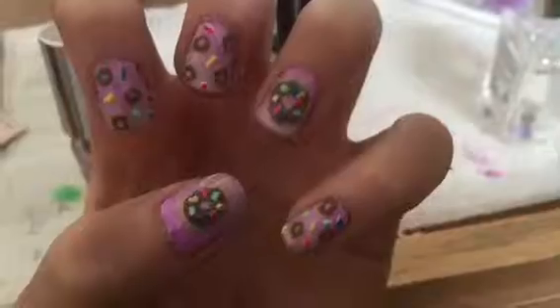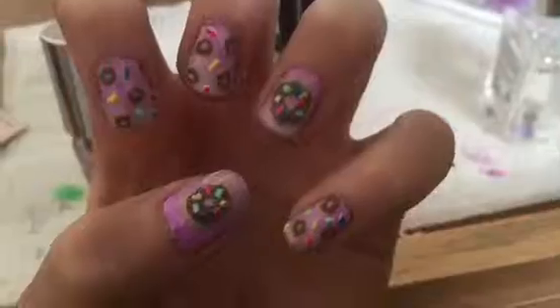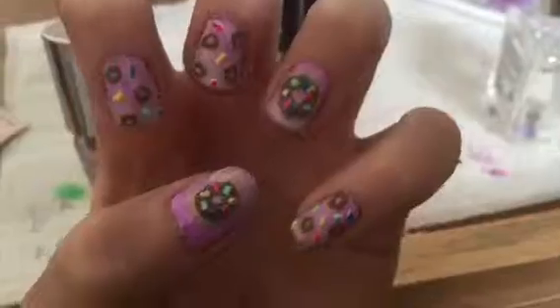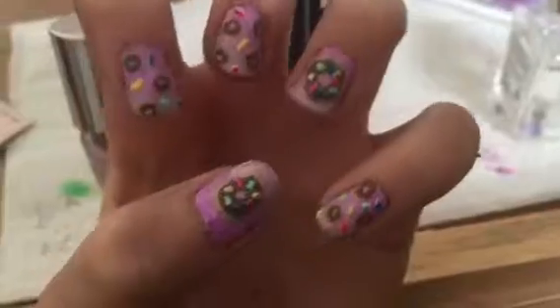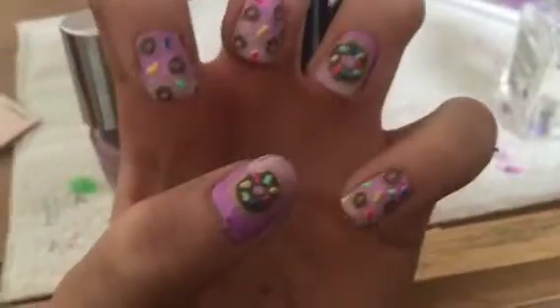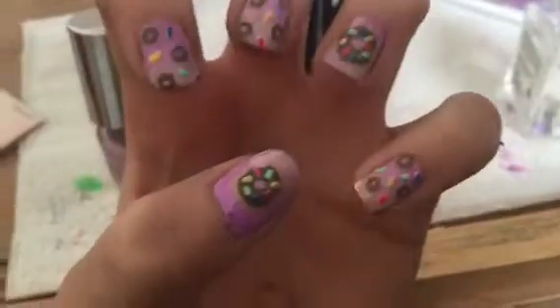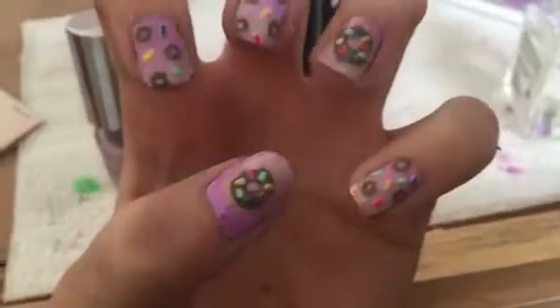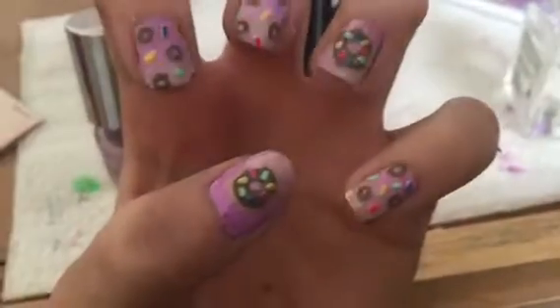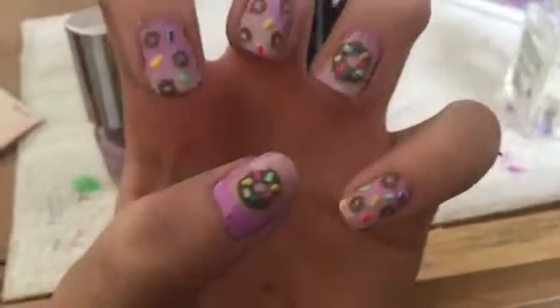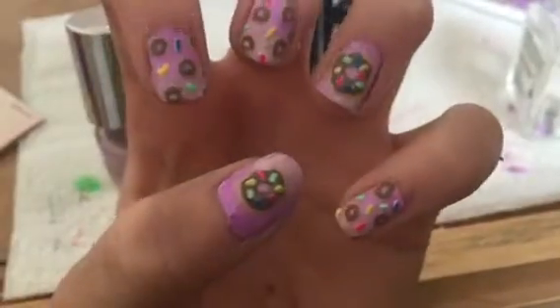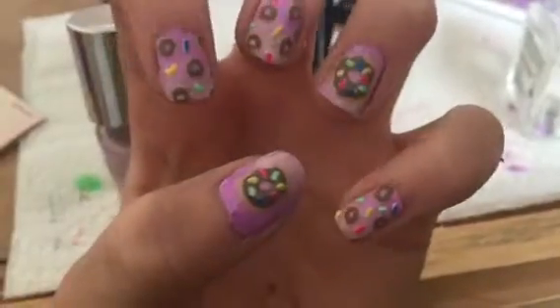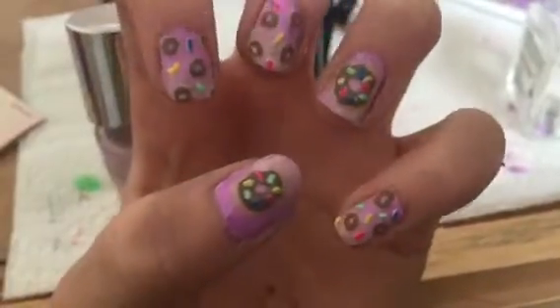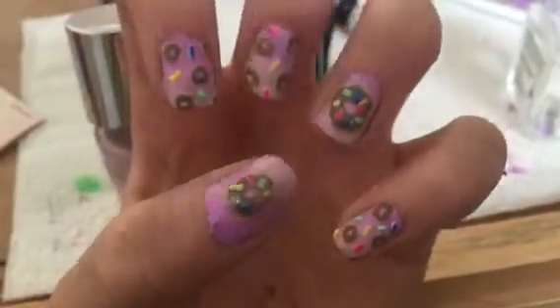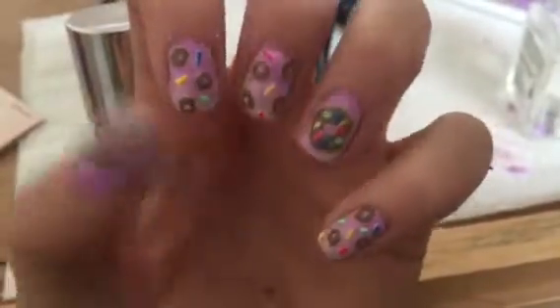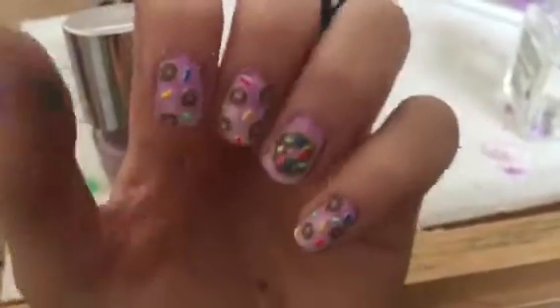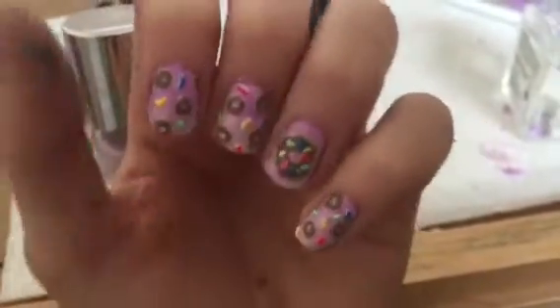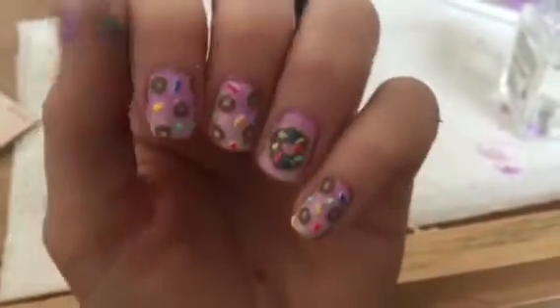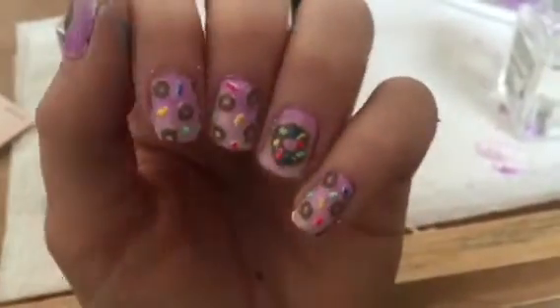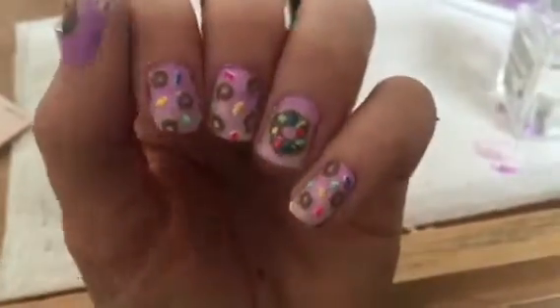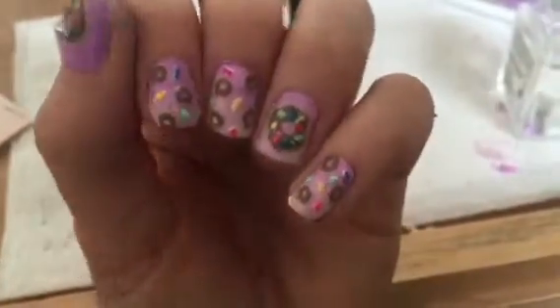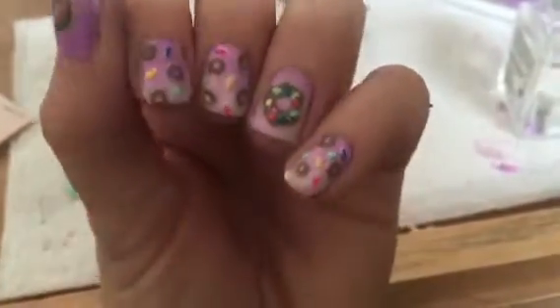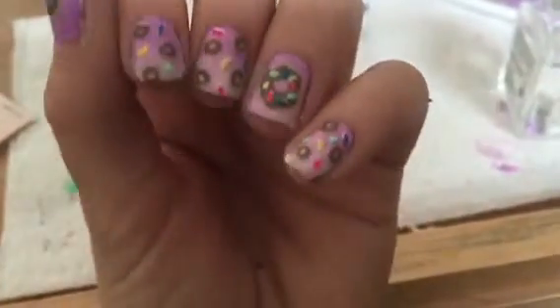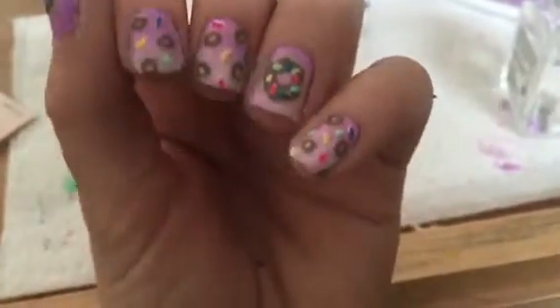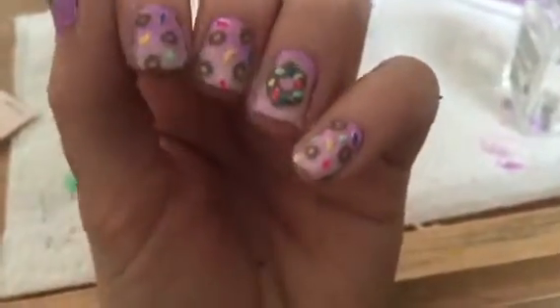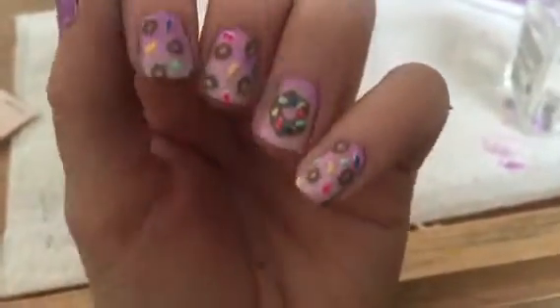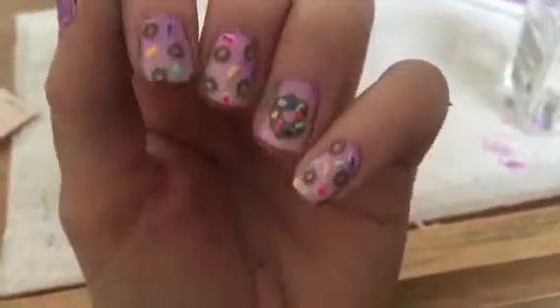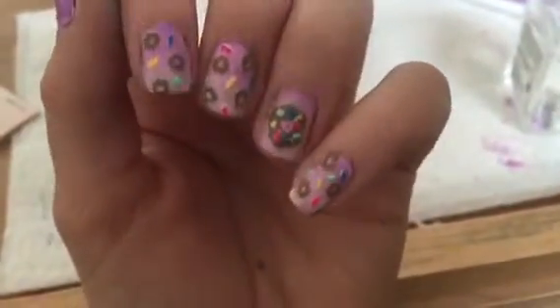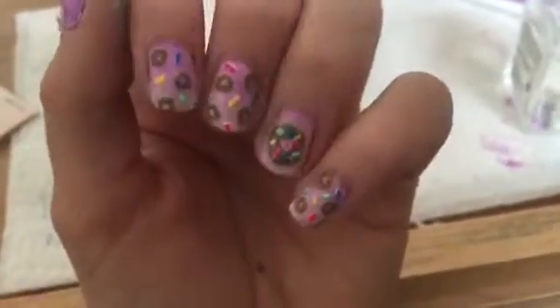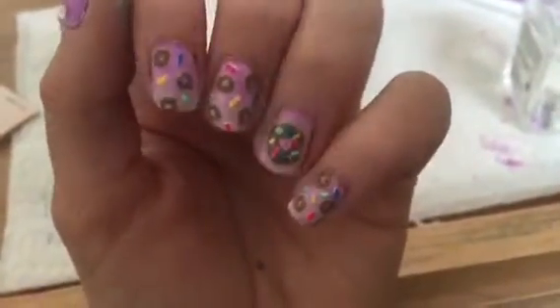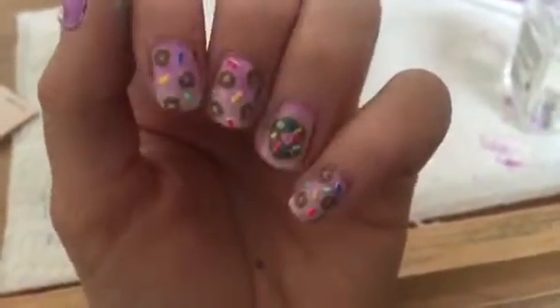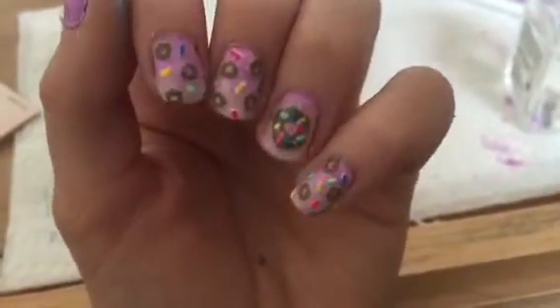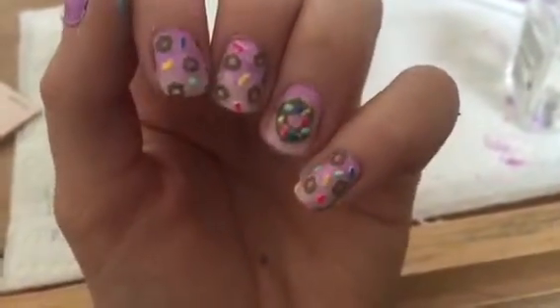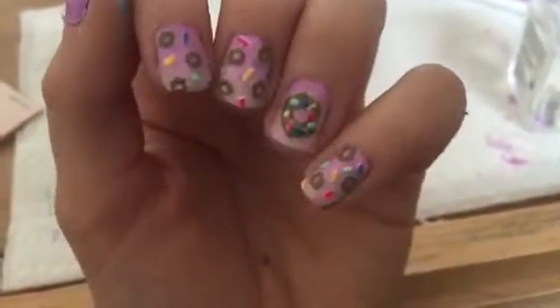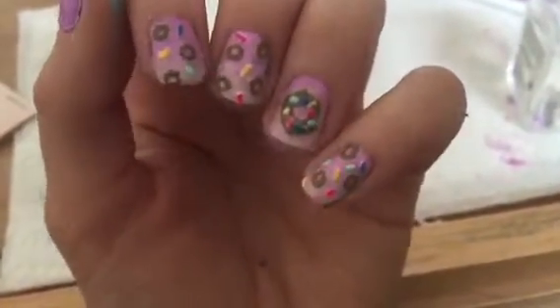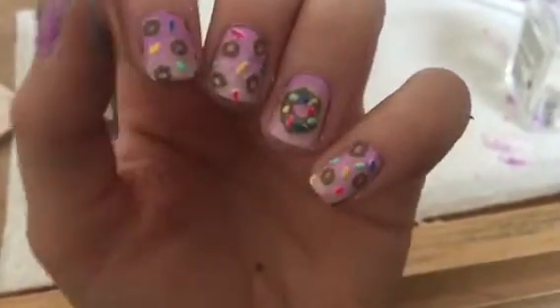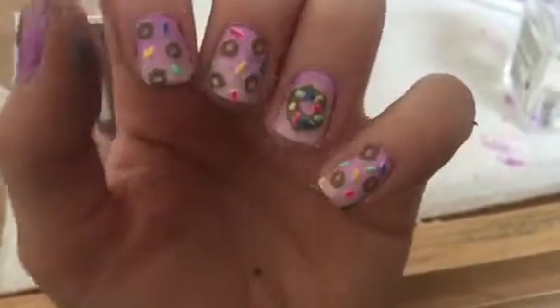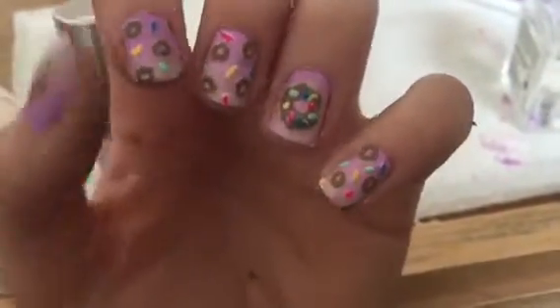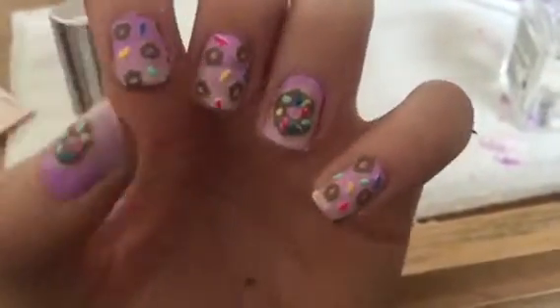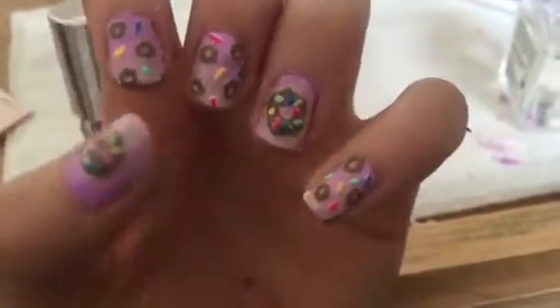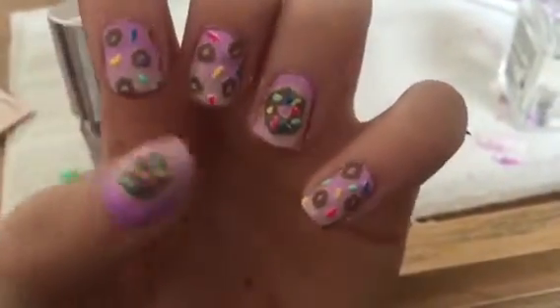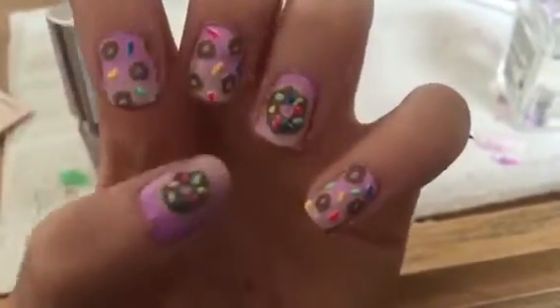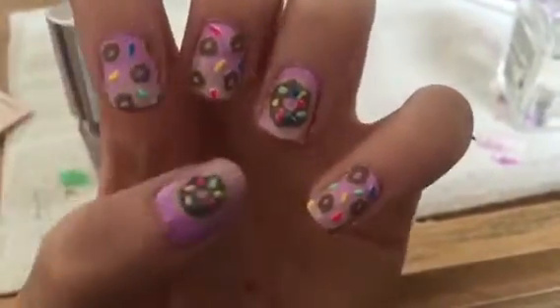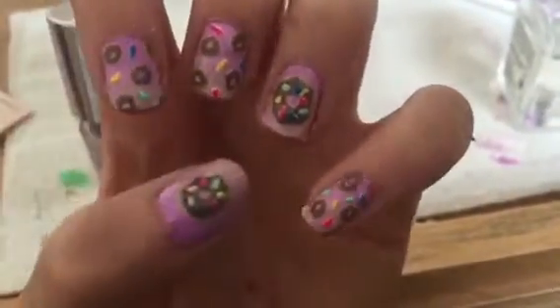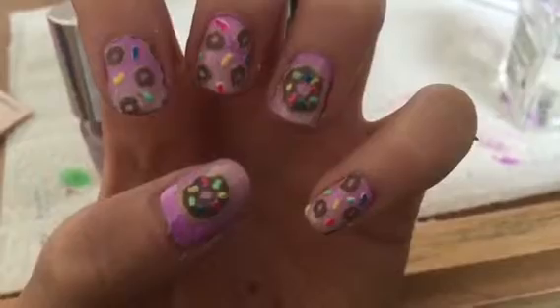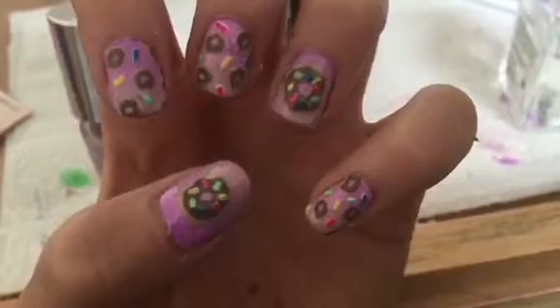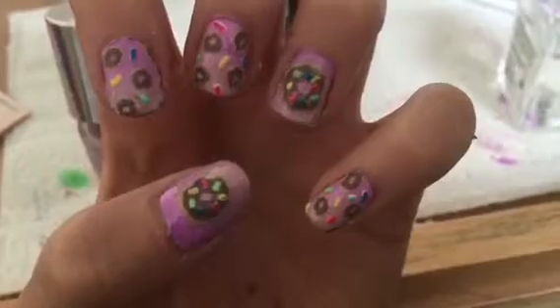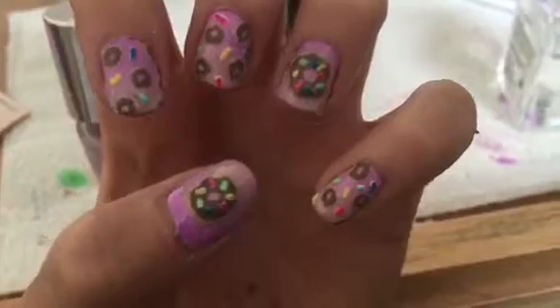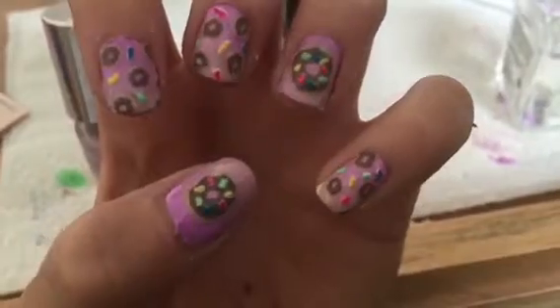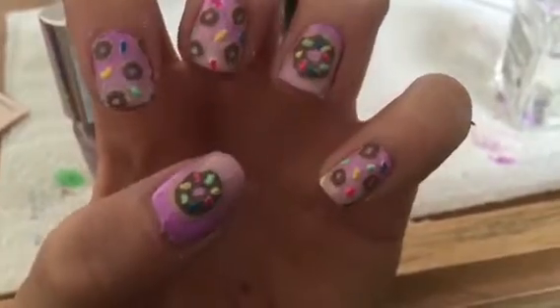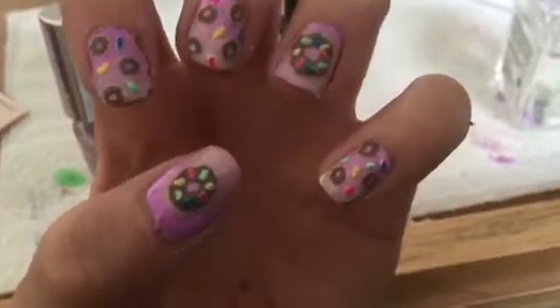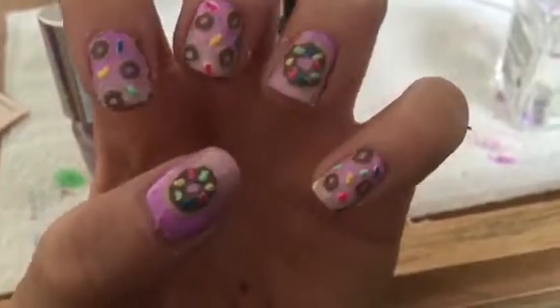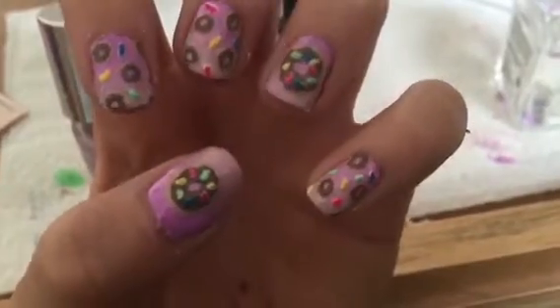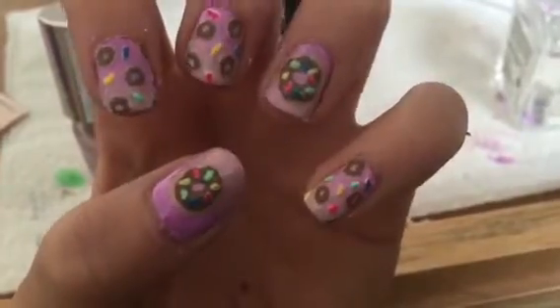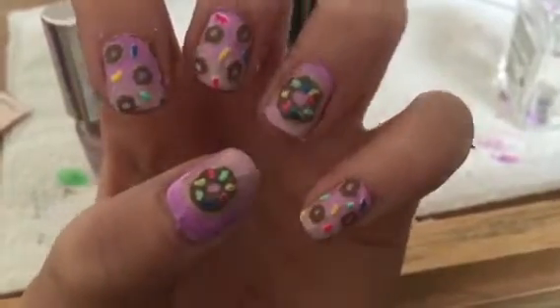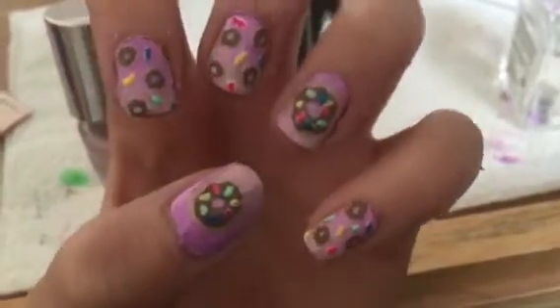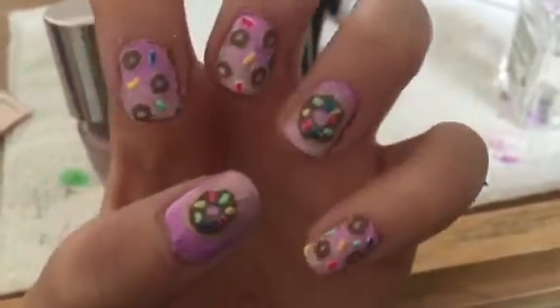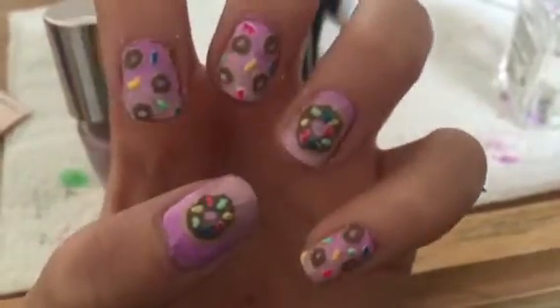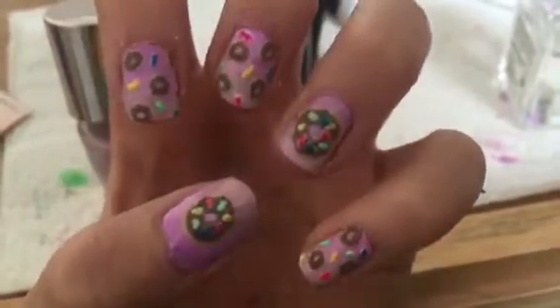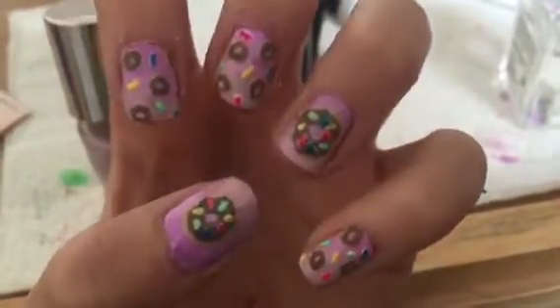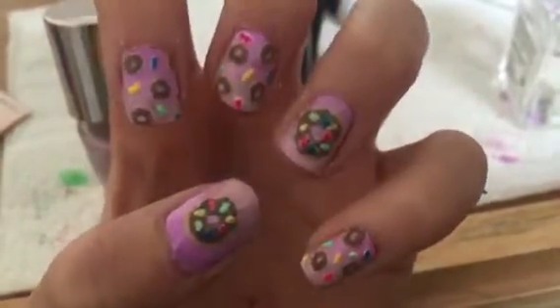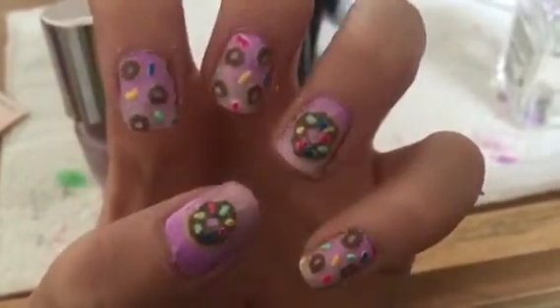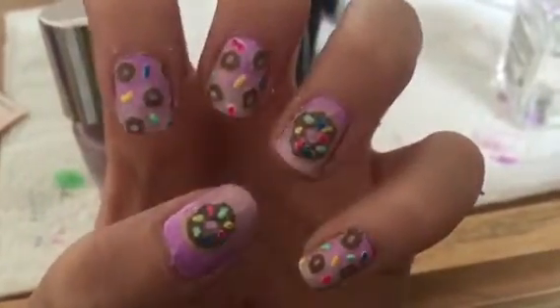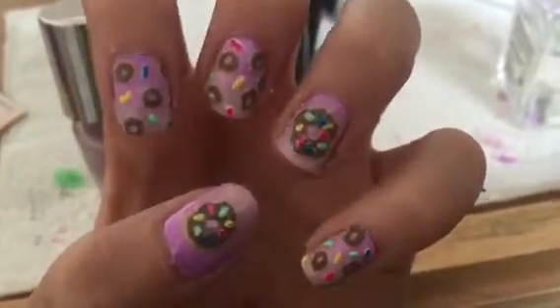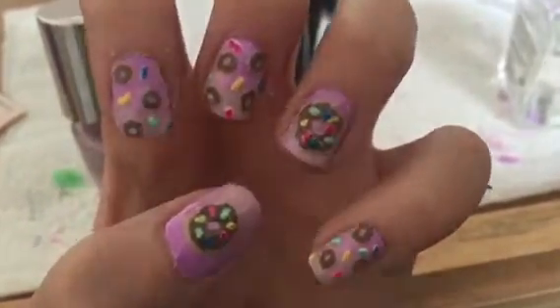Hey guys, it's Maya and today I'm going to be showing you how to do this super cute ombre donut design on your nails.